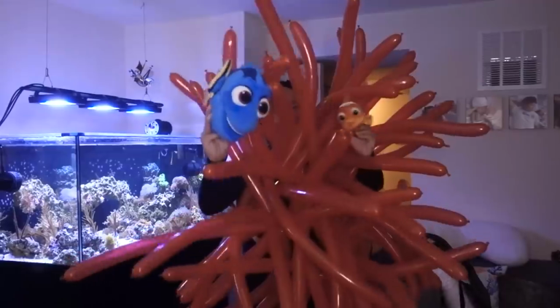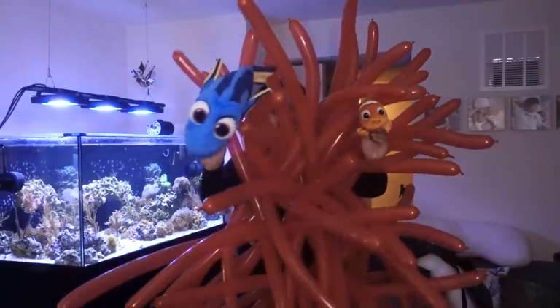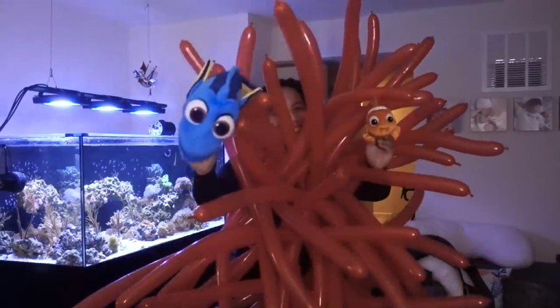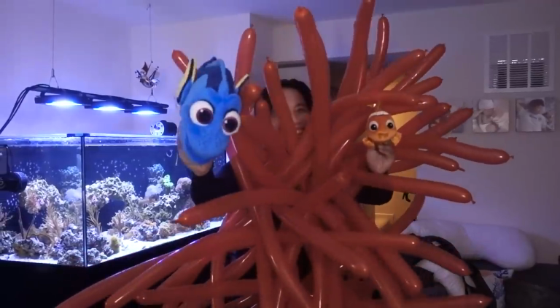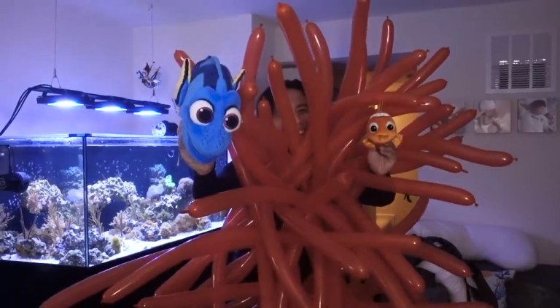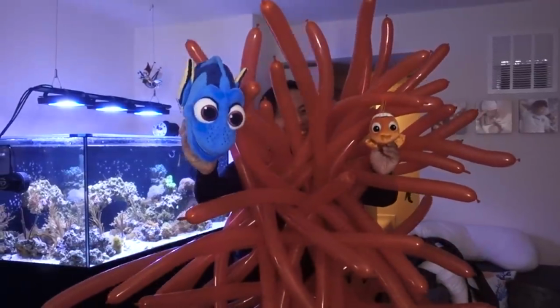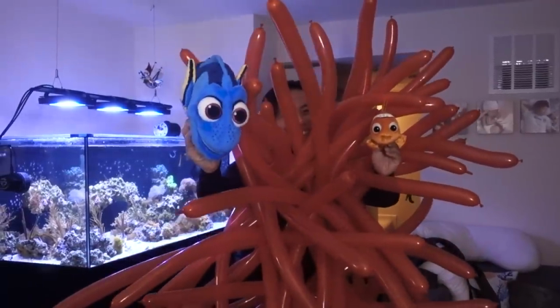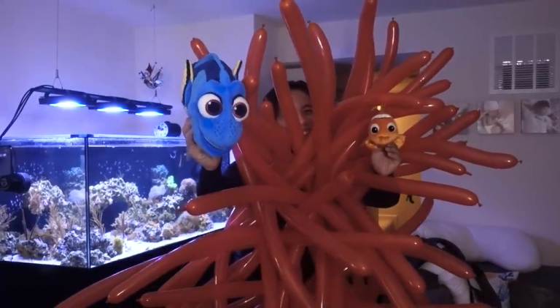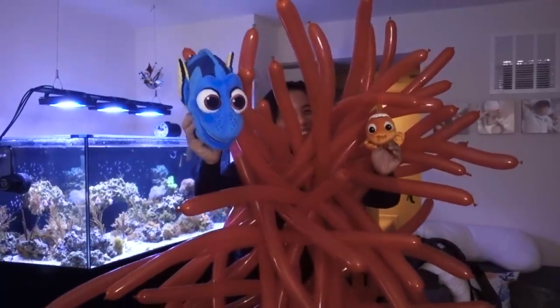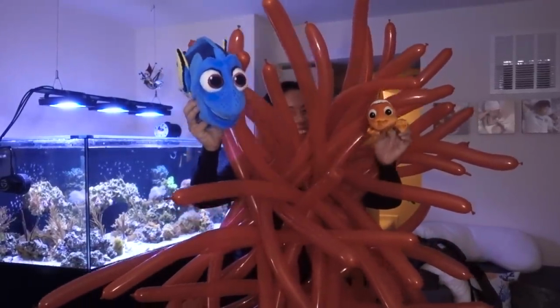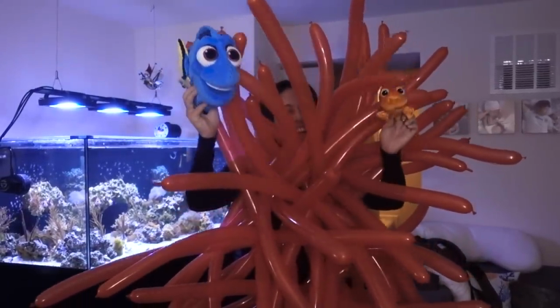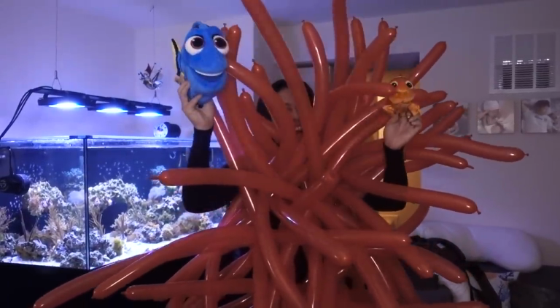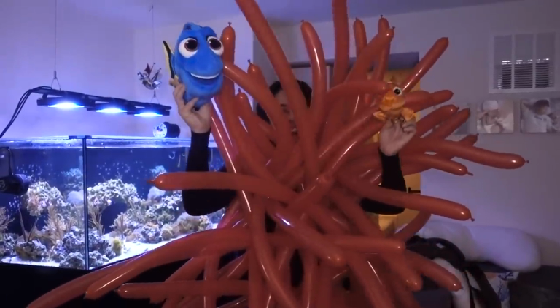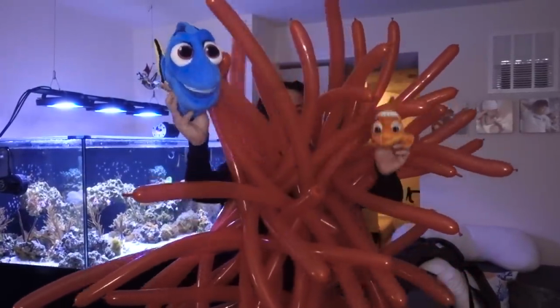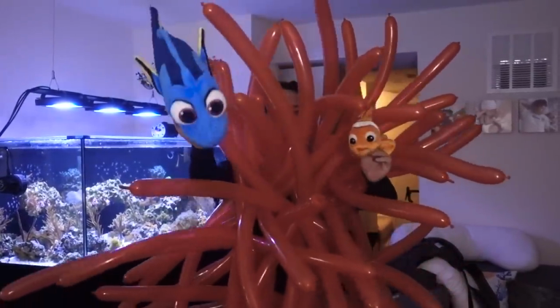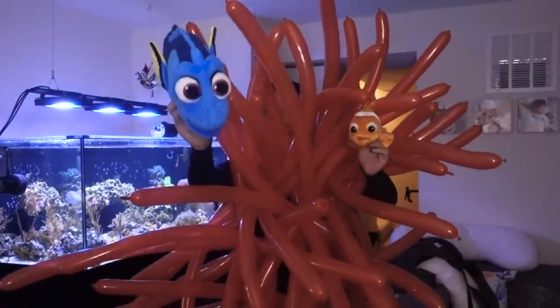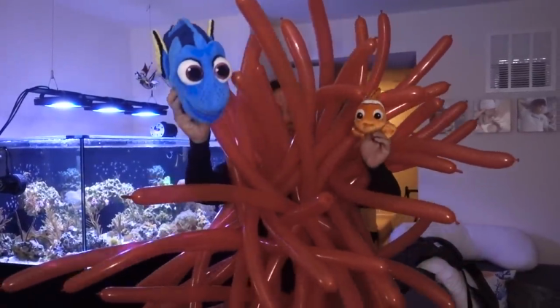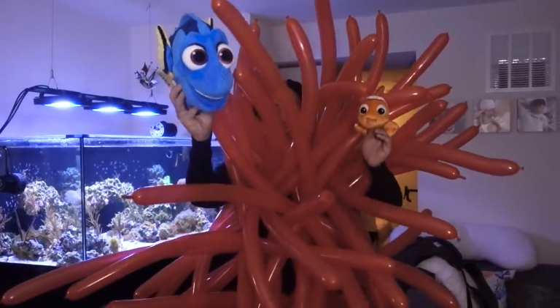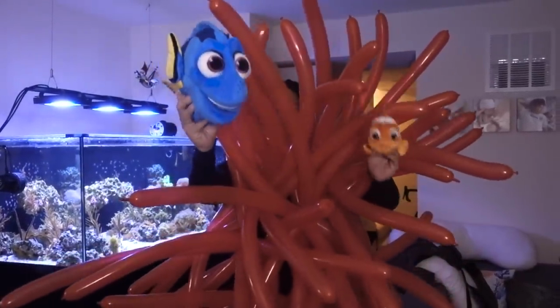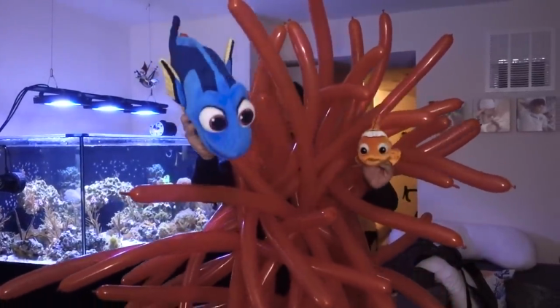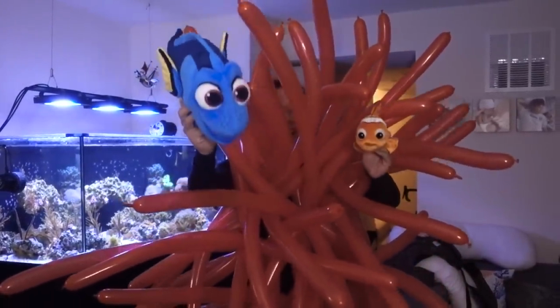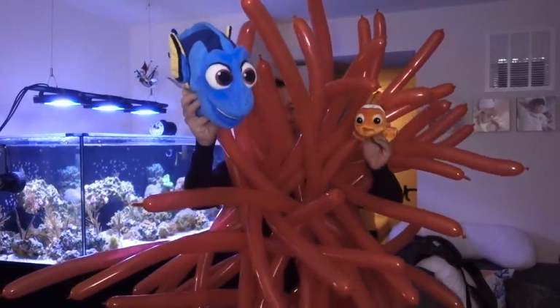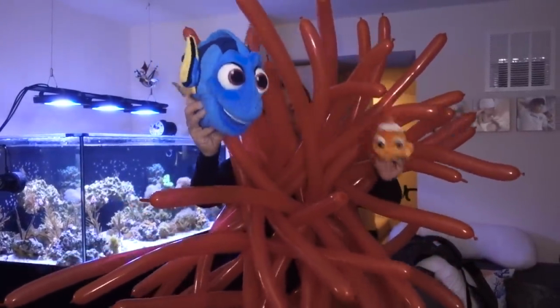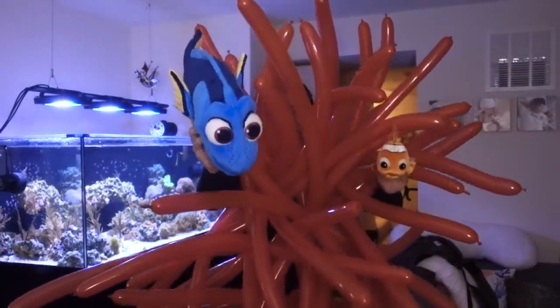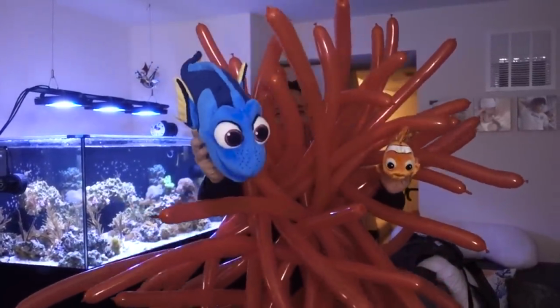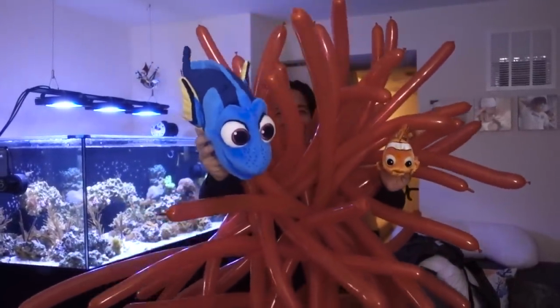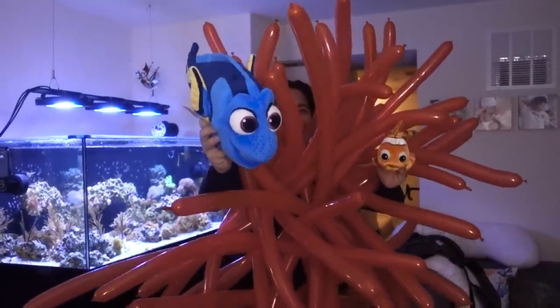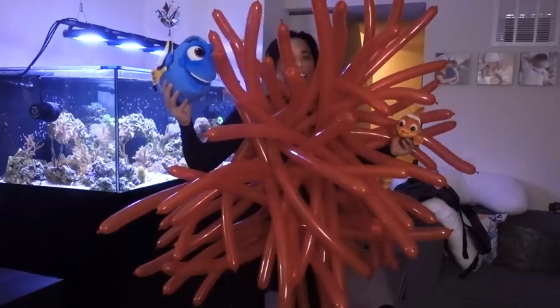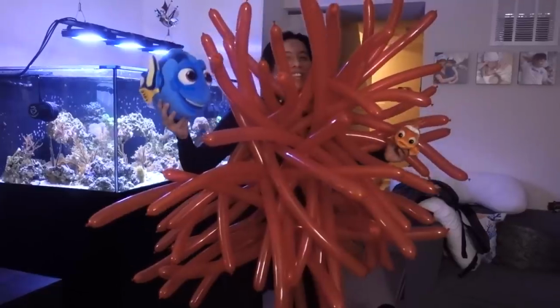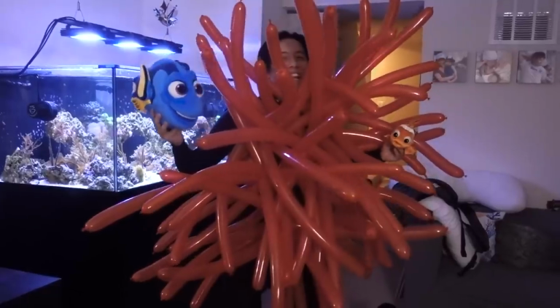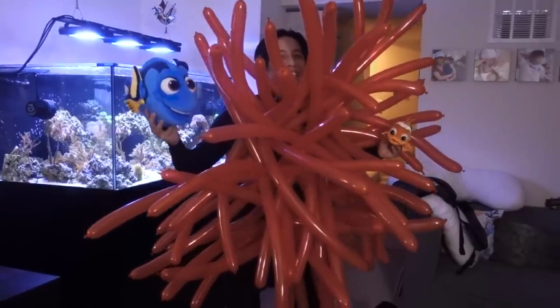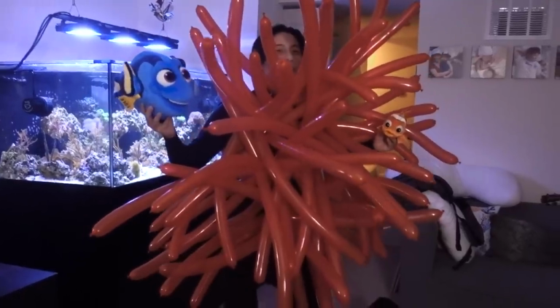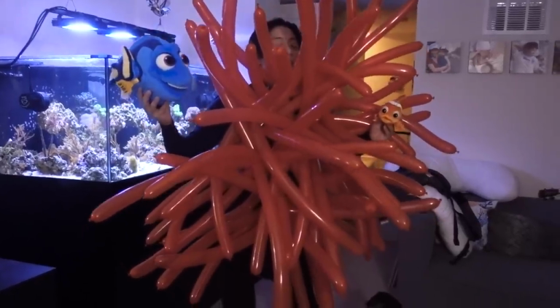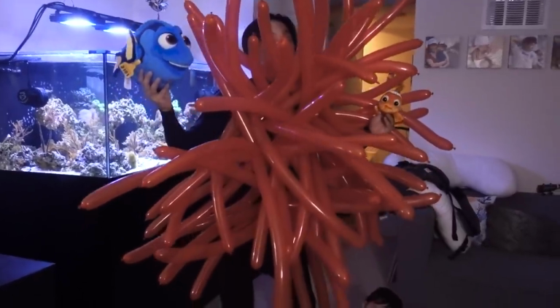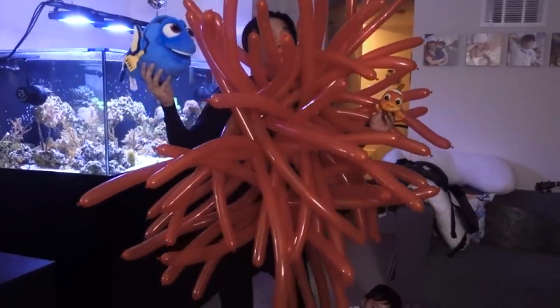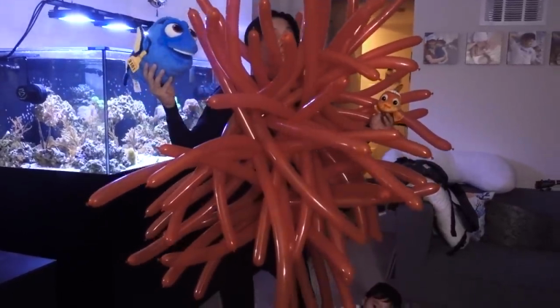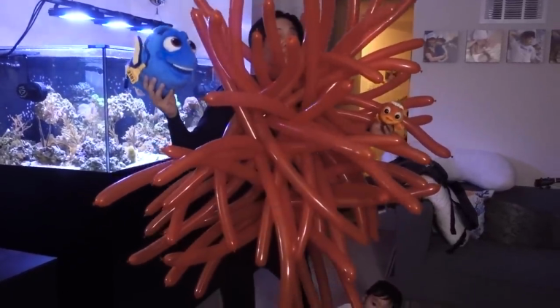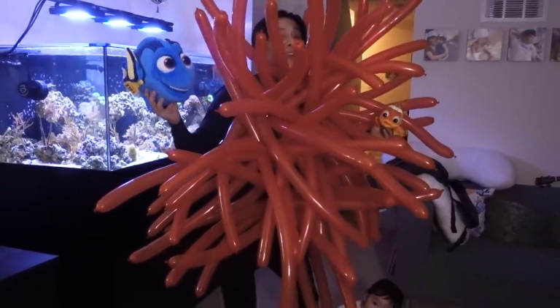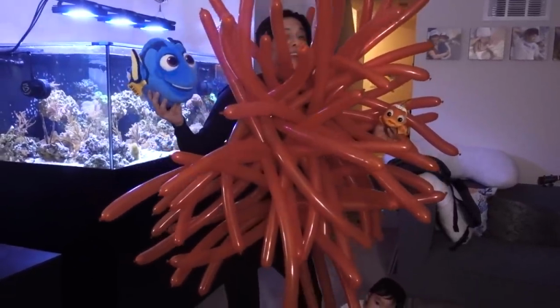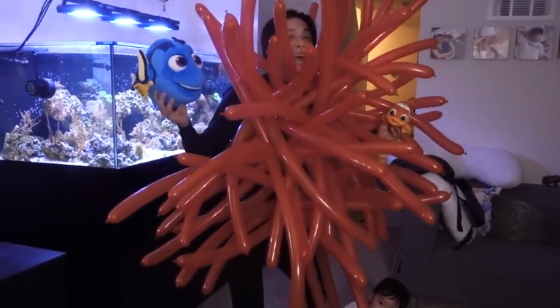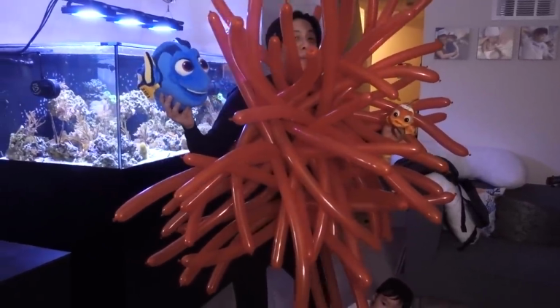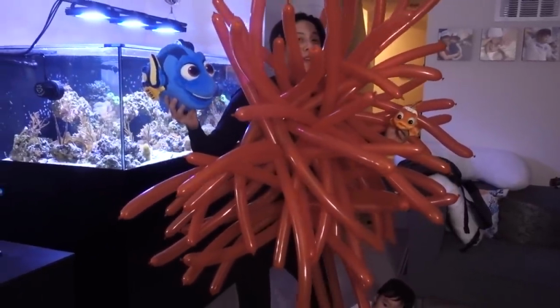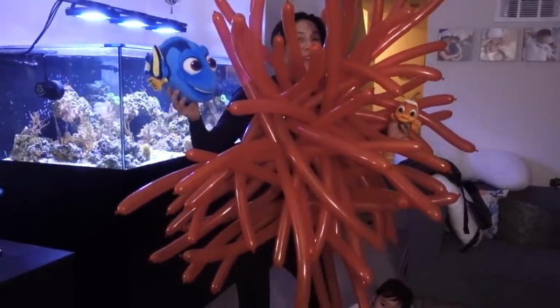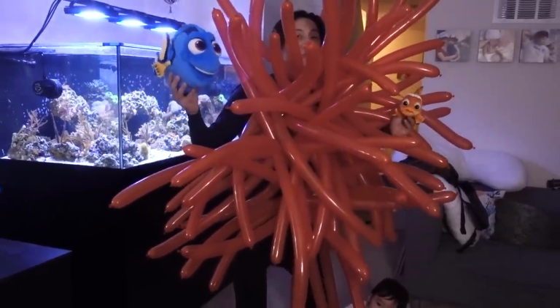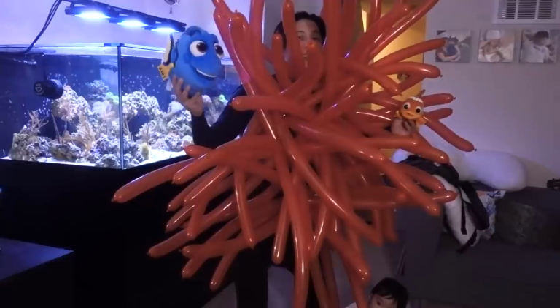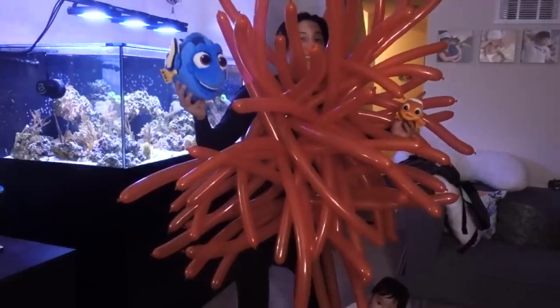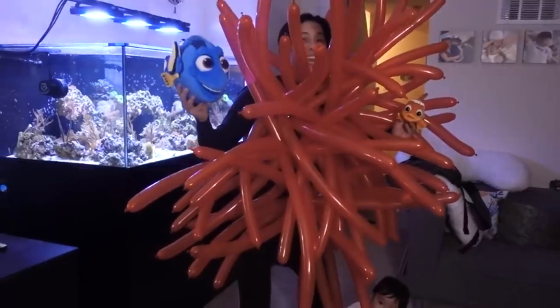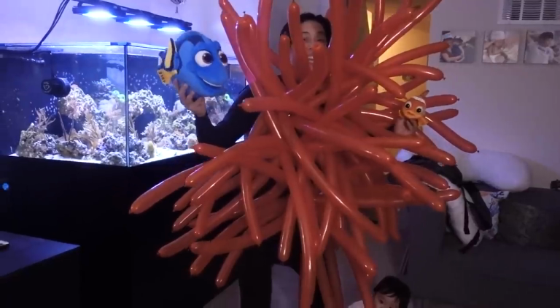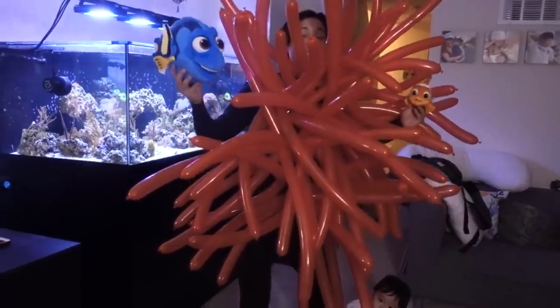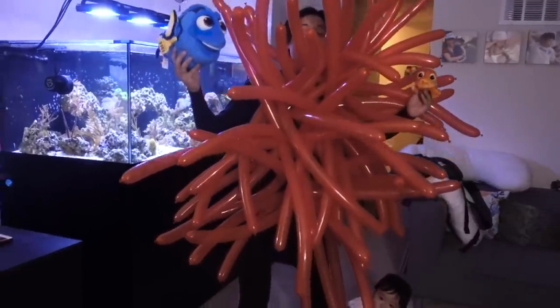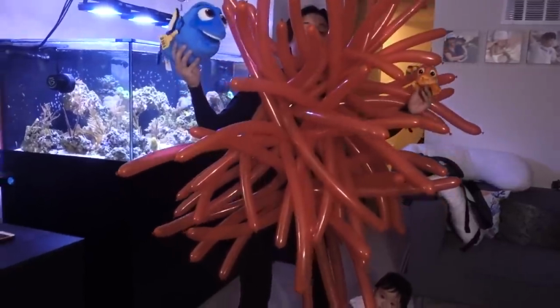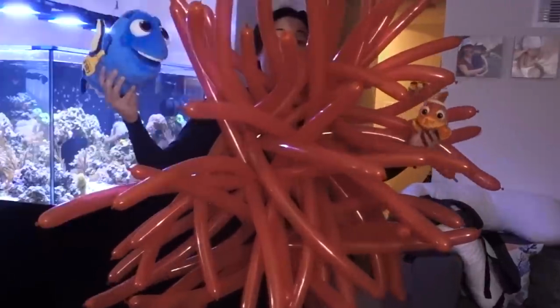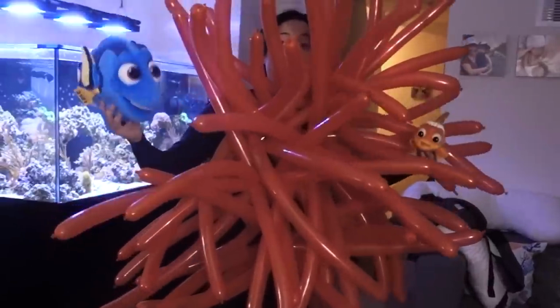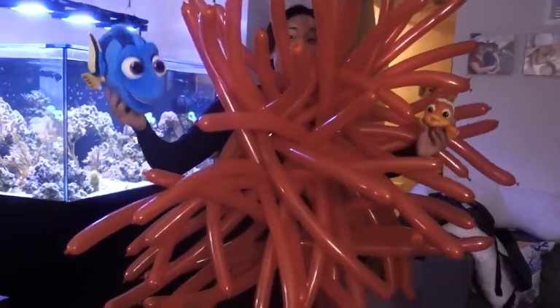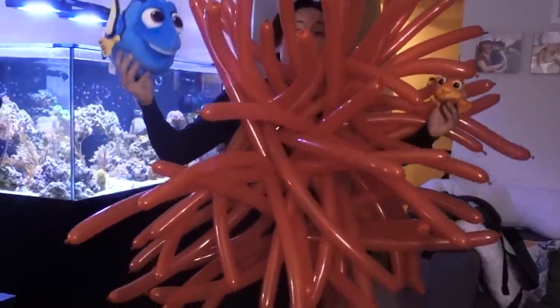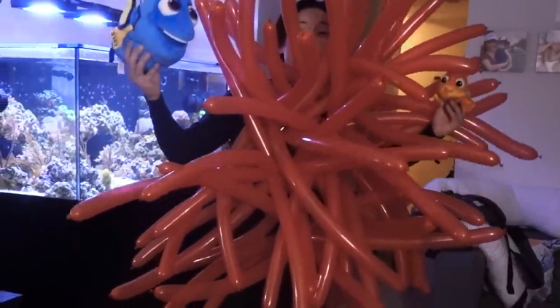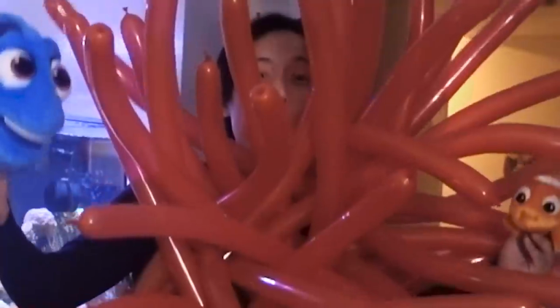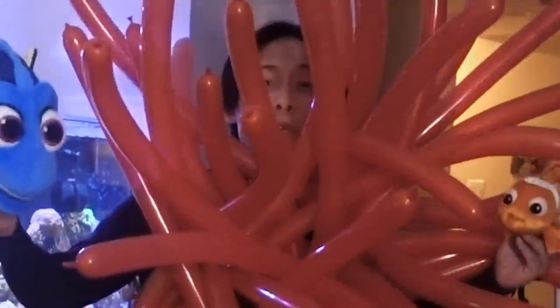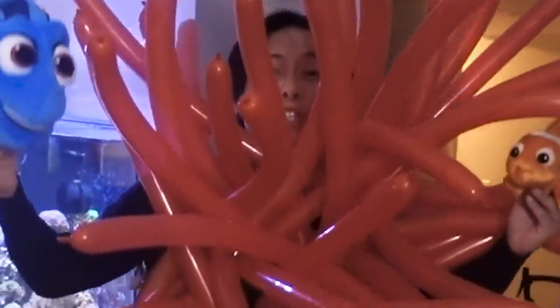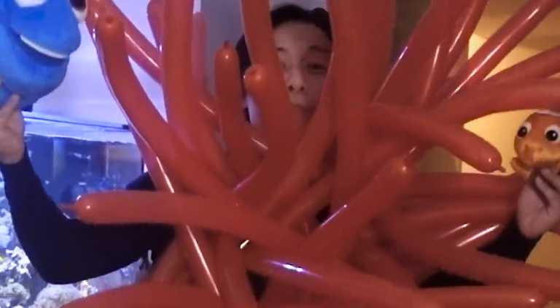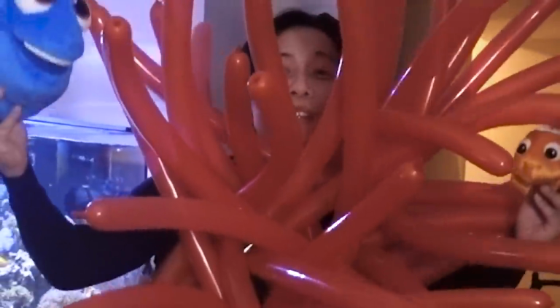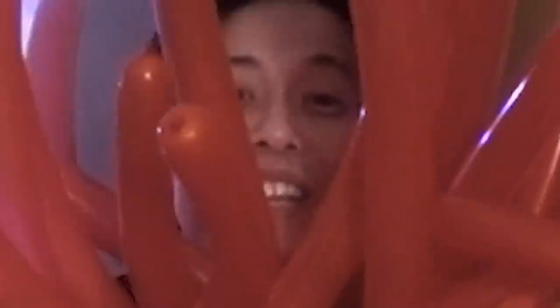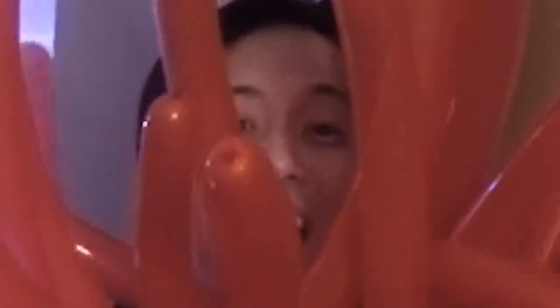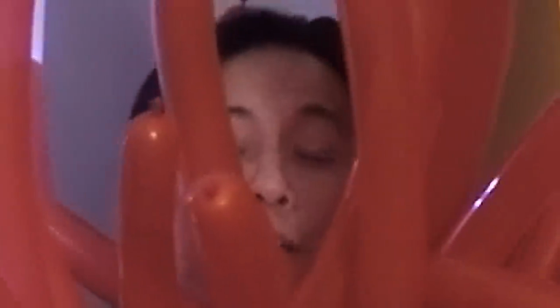Hey, what's up Reefers? Happy Halloween! As you guys know, one of my favorite inhabitants in my tank is a rose bubble tip anemone.